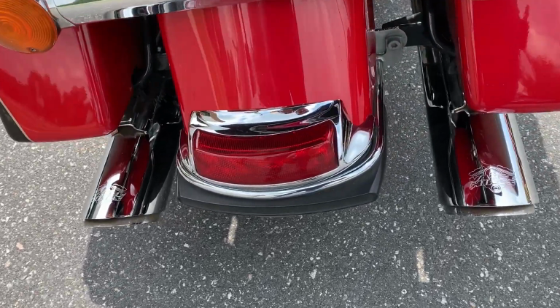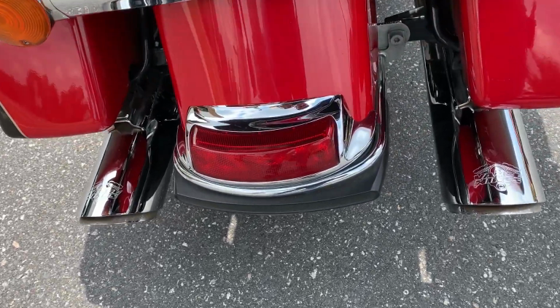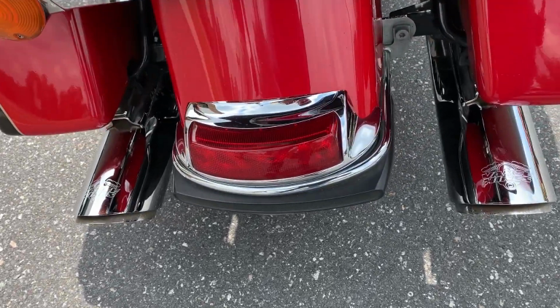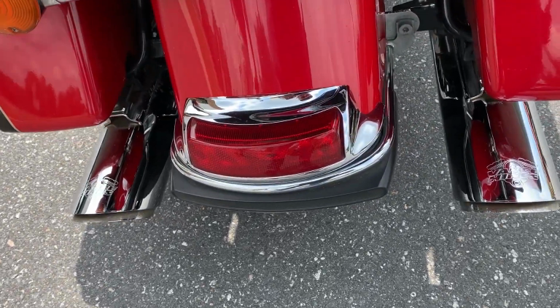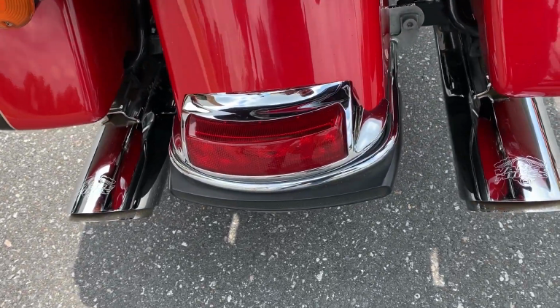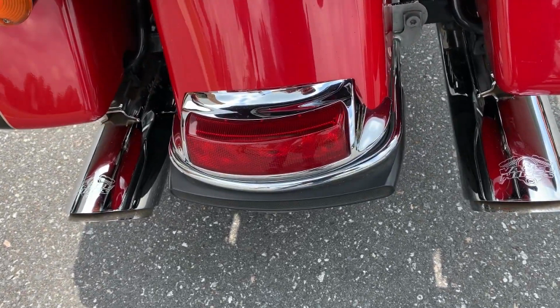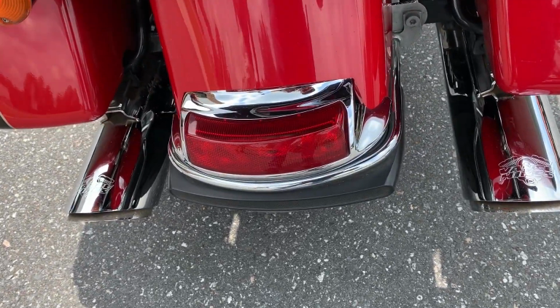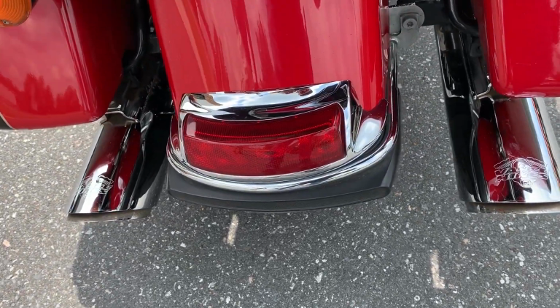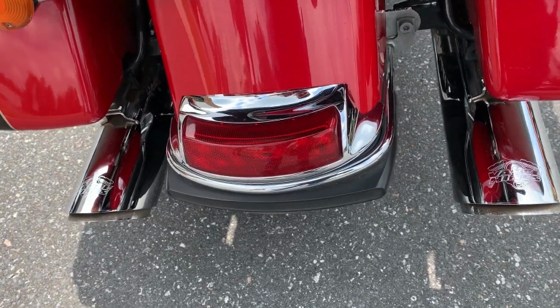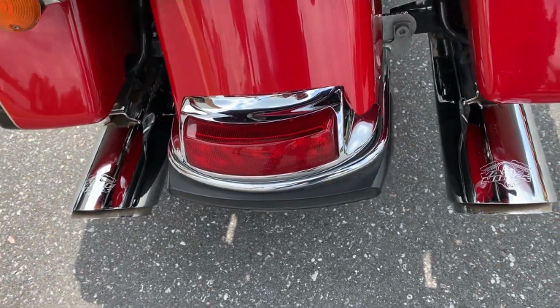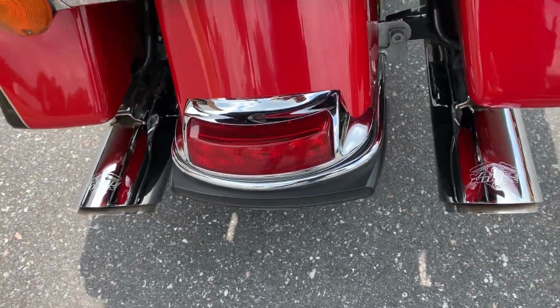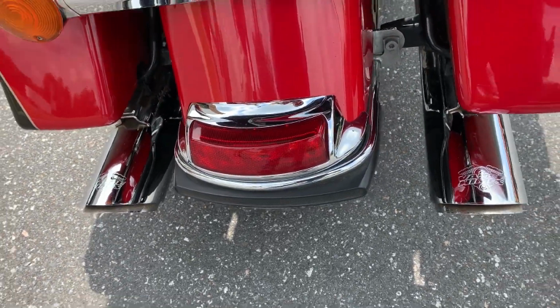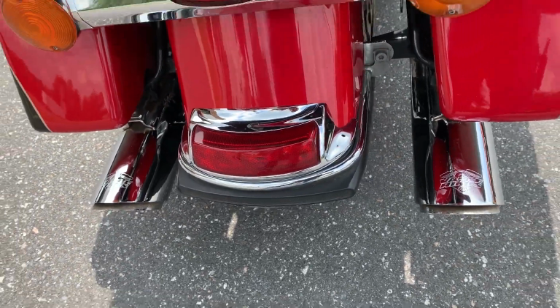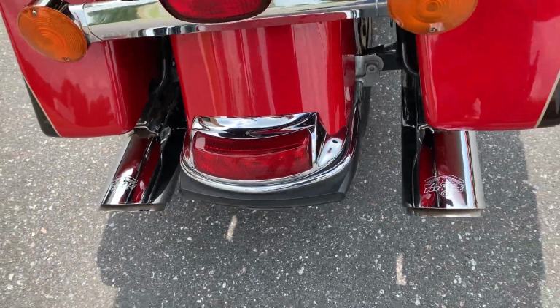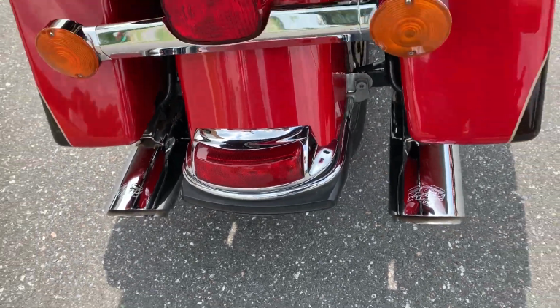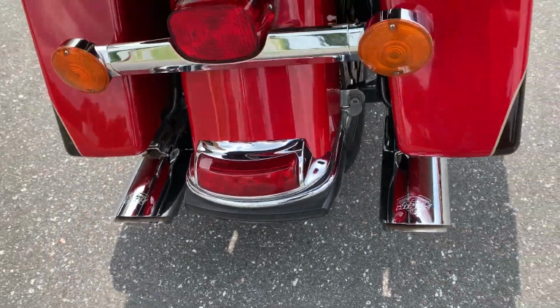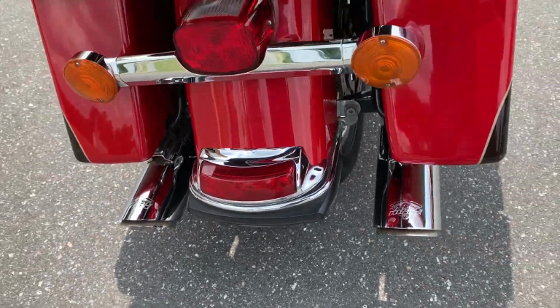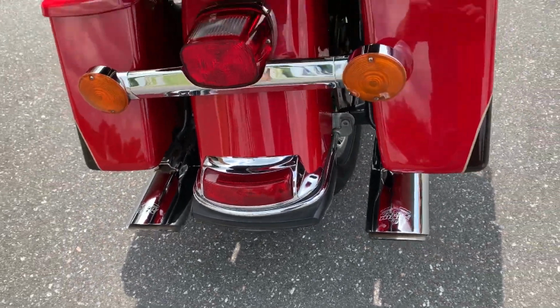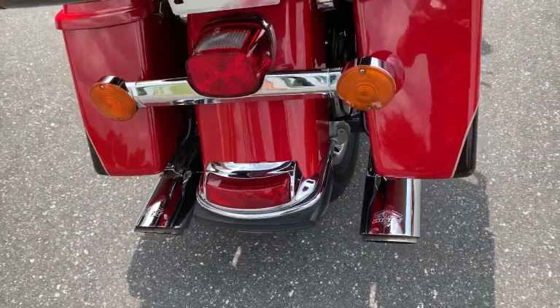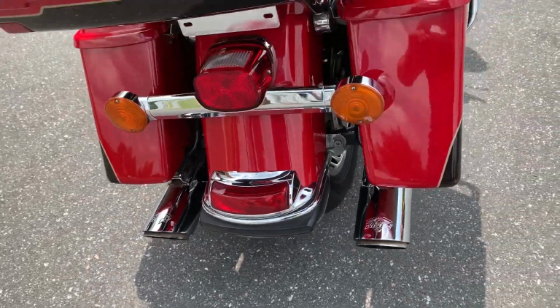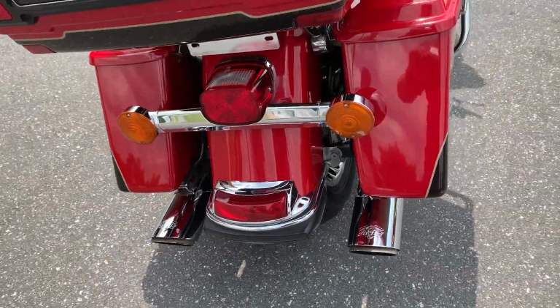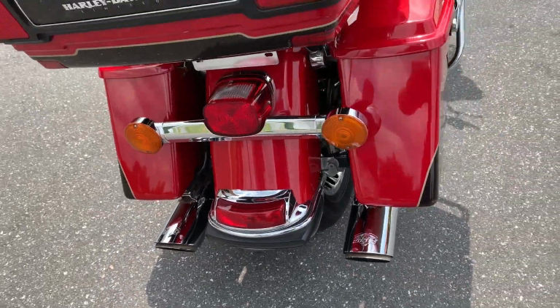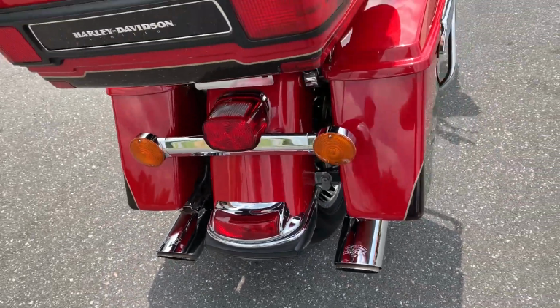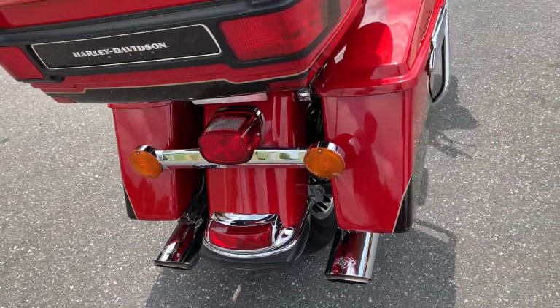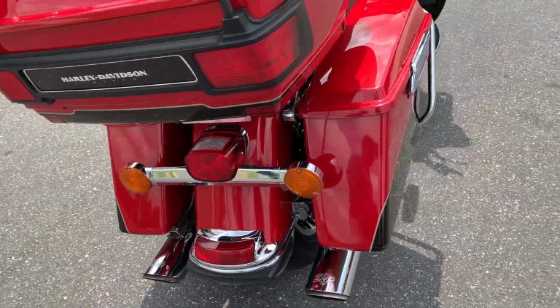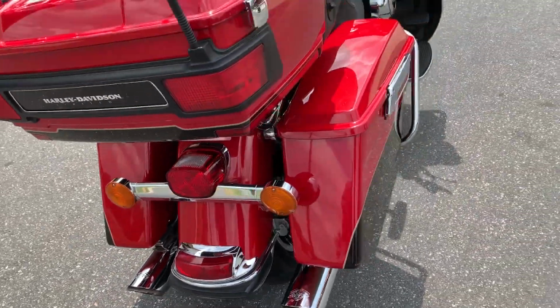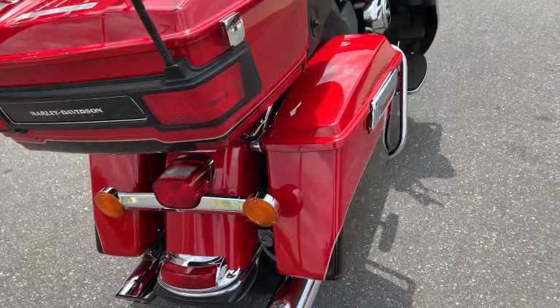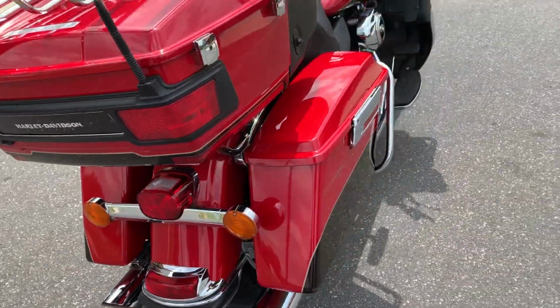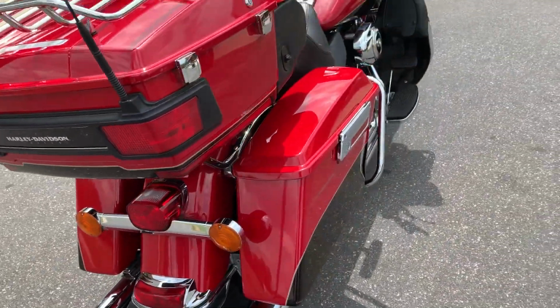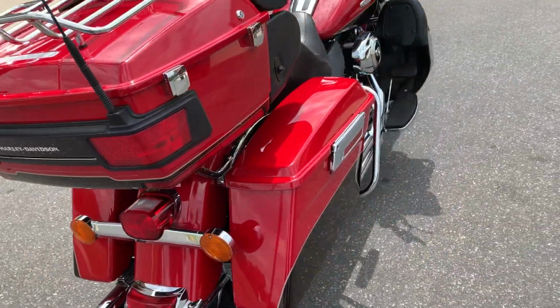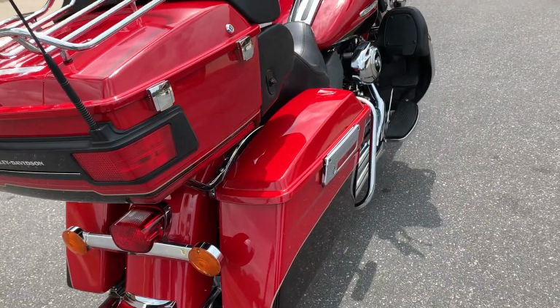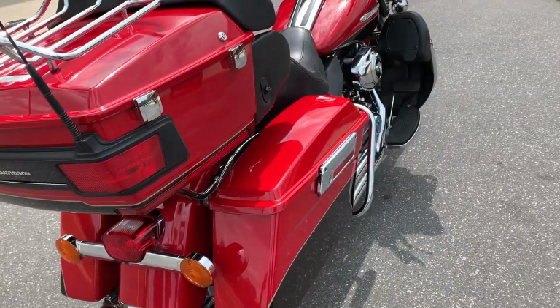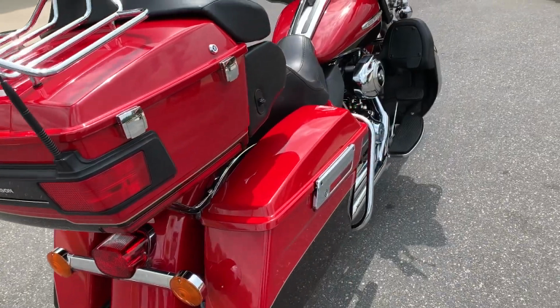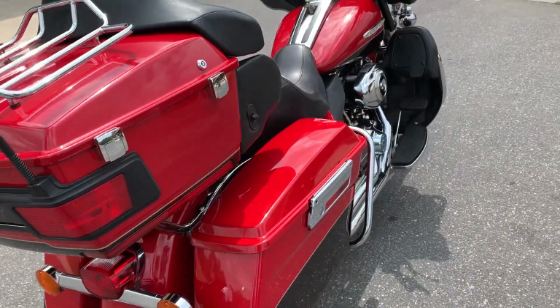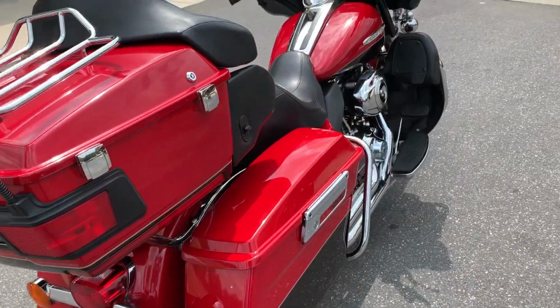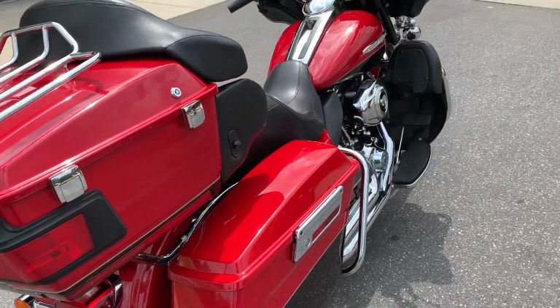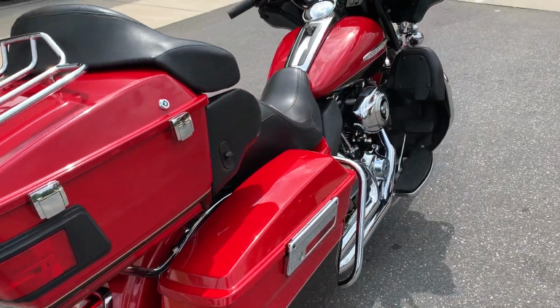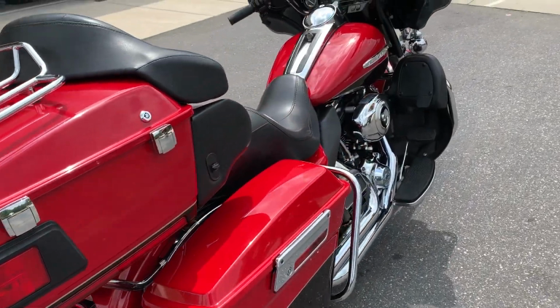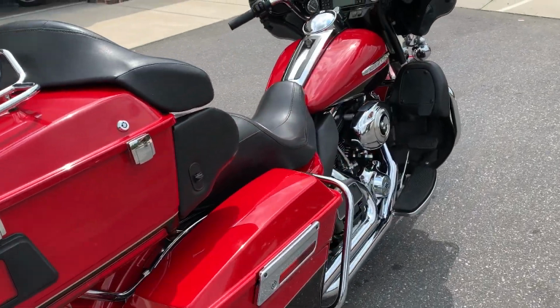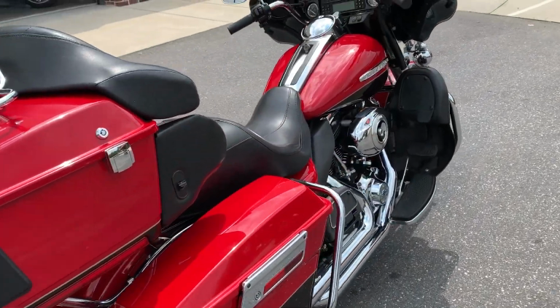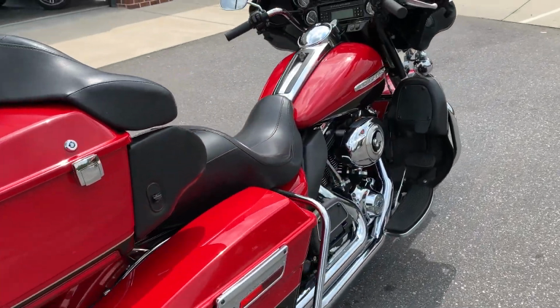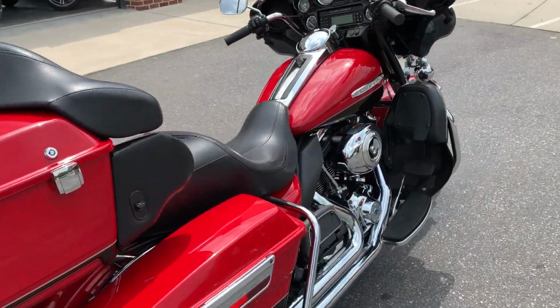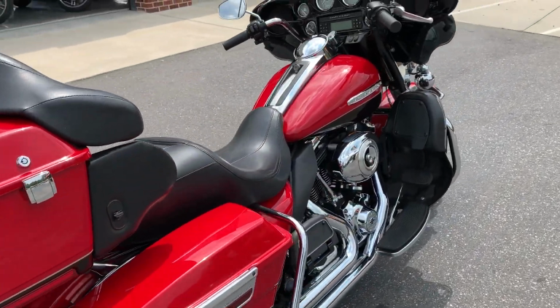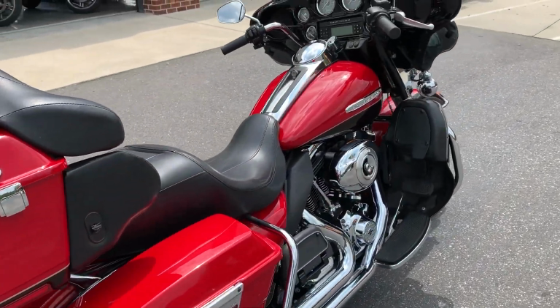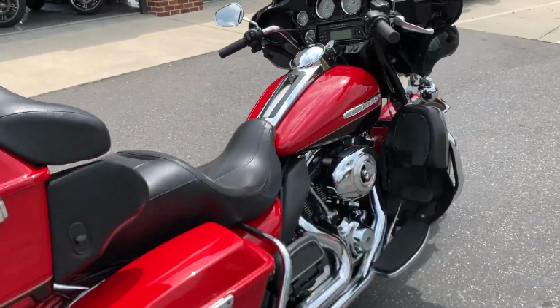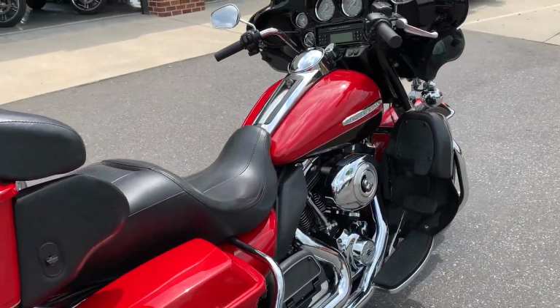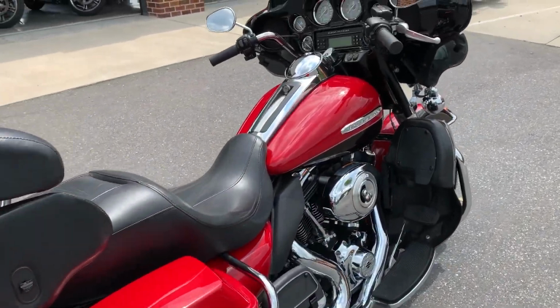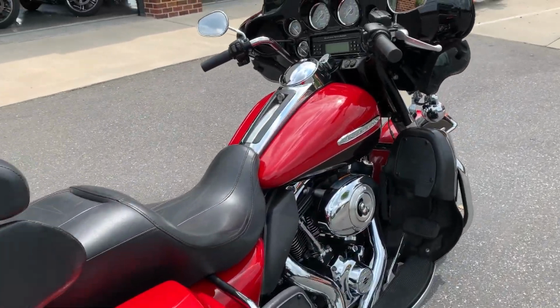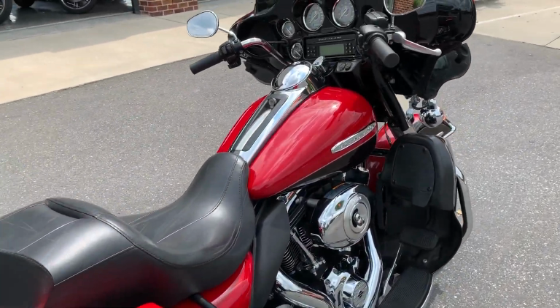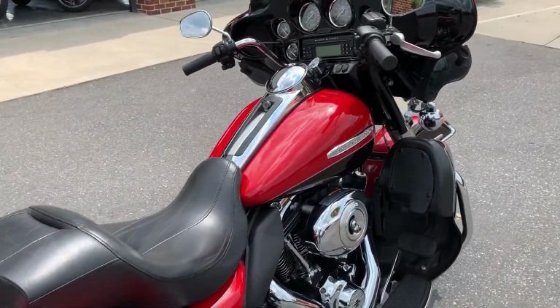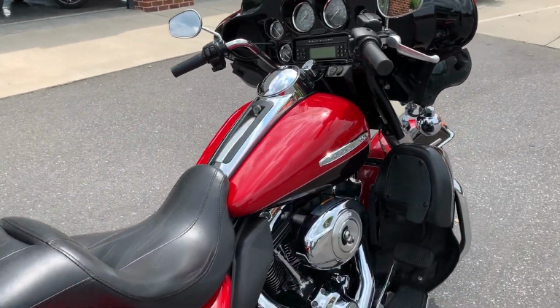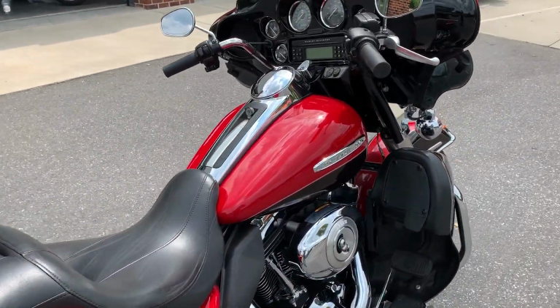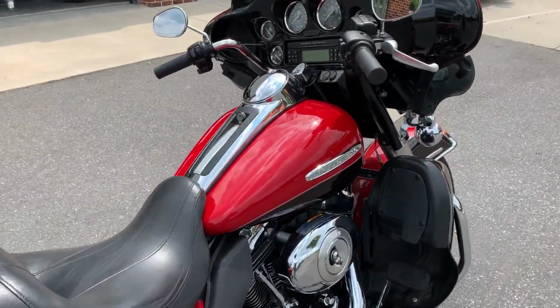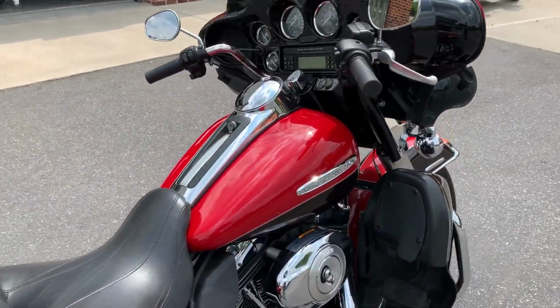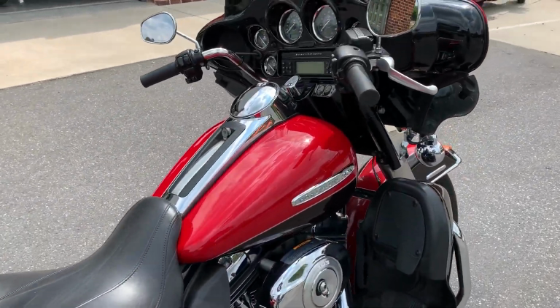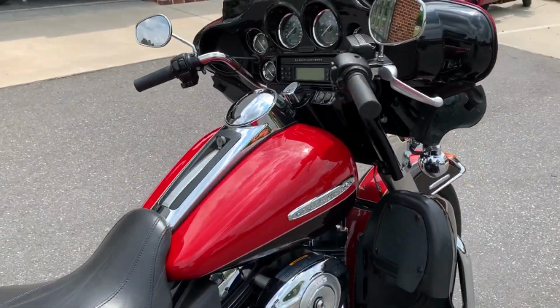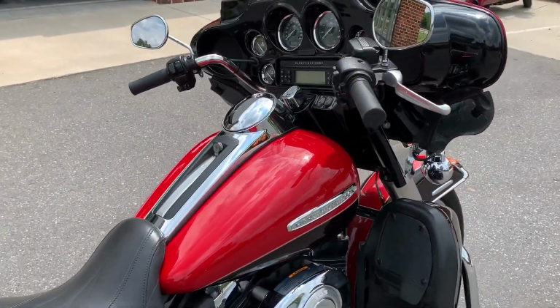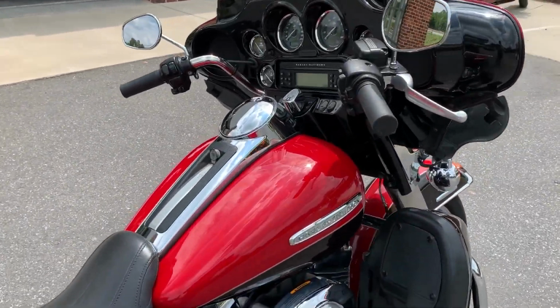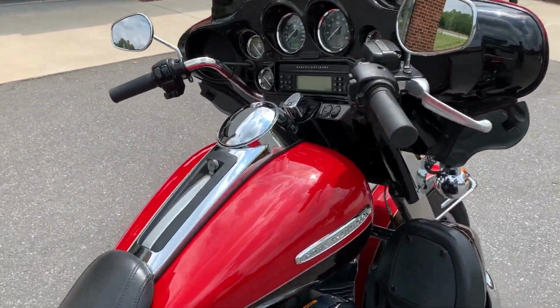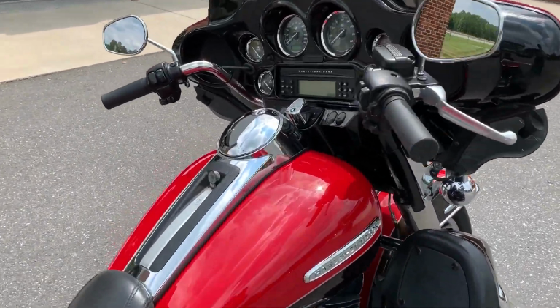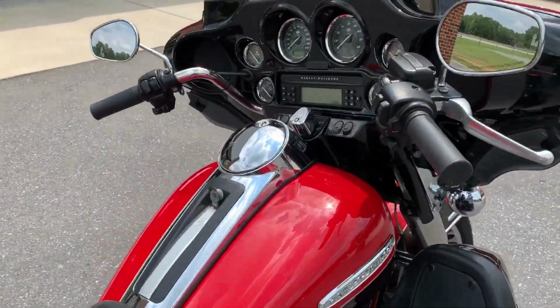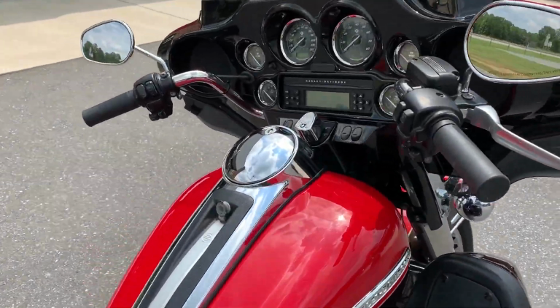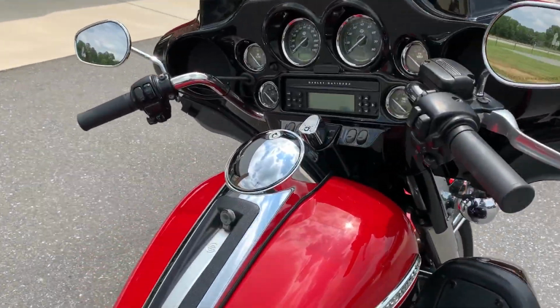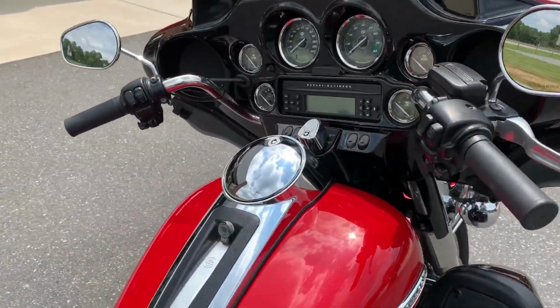Got a set of Vance and Hines pipes, the stage one breather — it wakes that 103 up and it gives it an awesome sound.